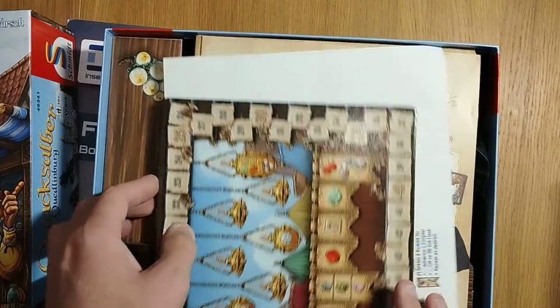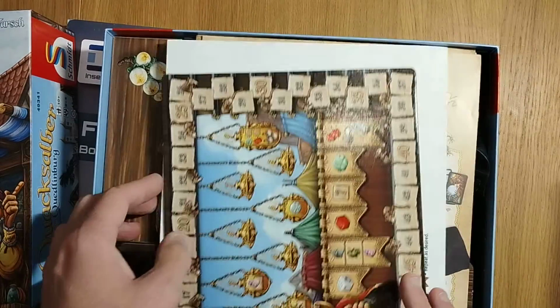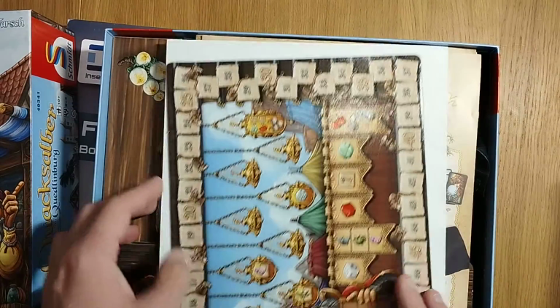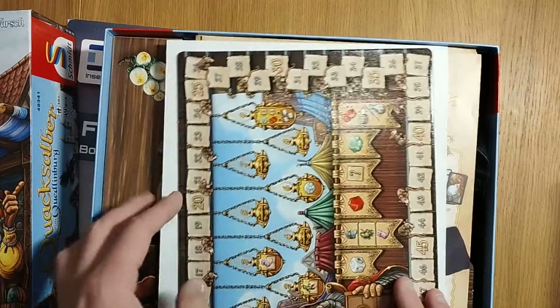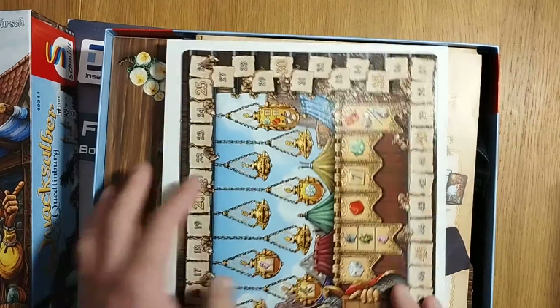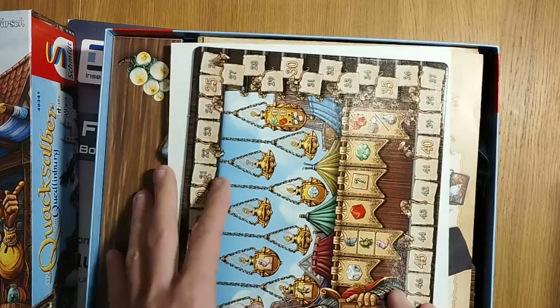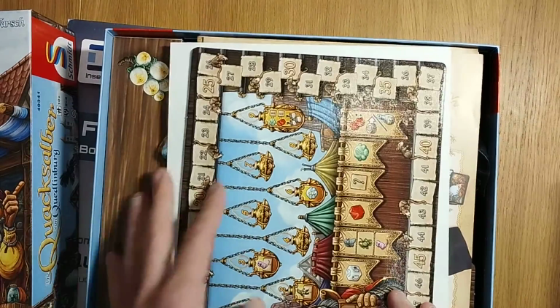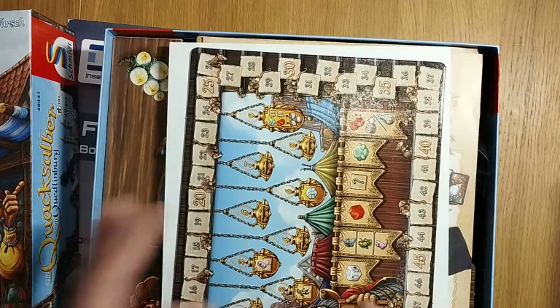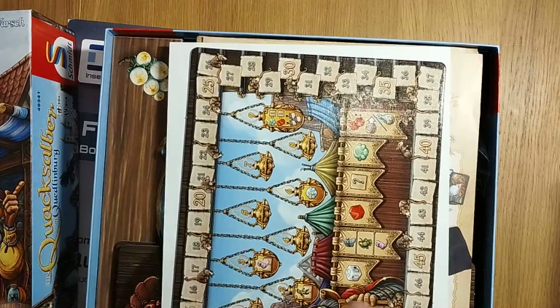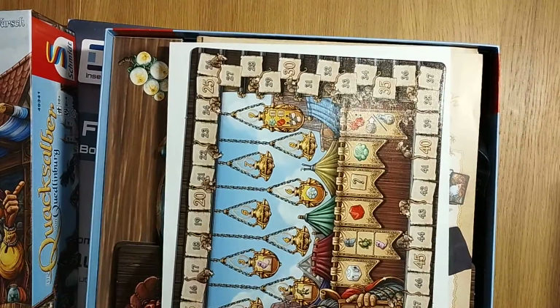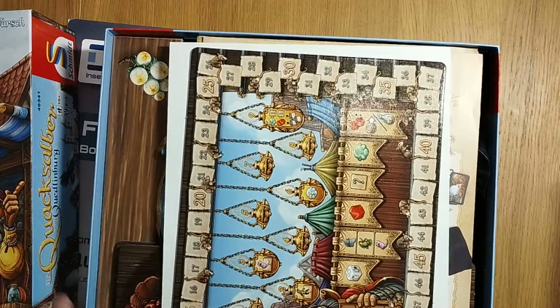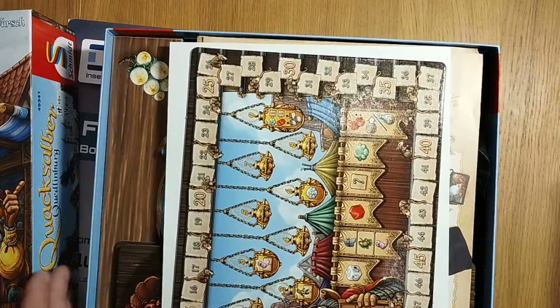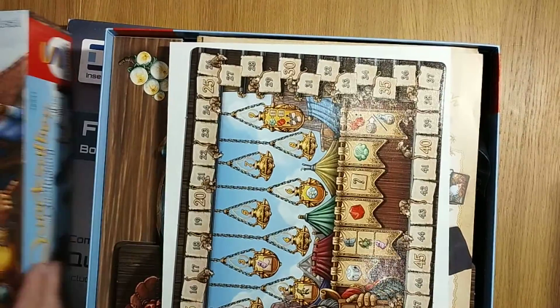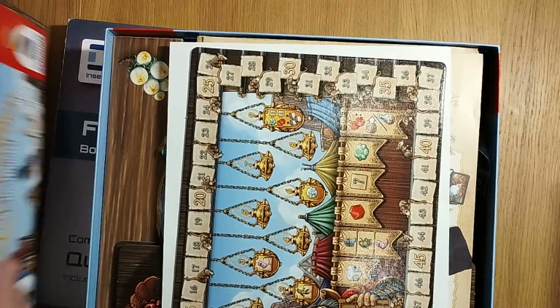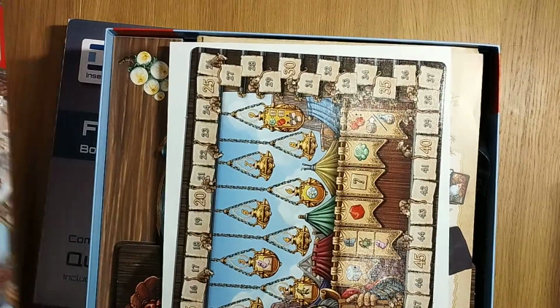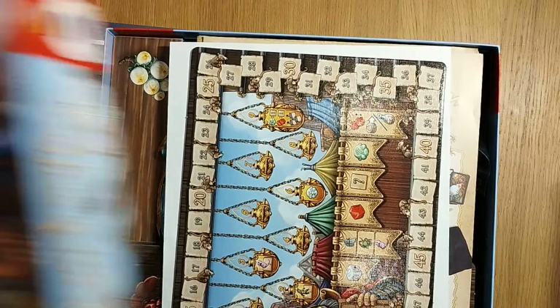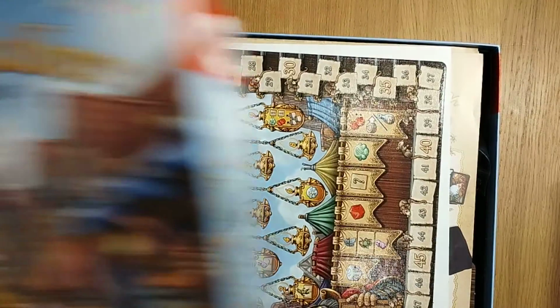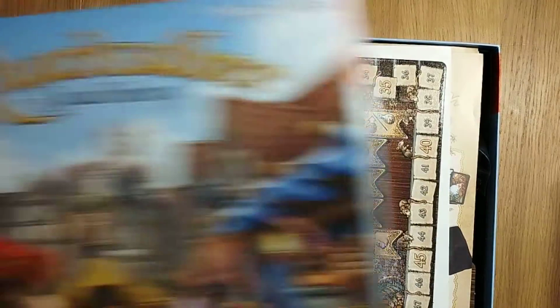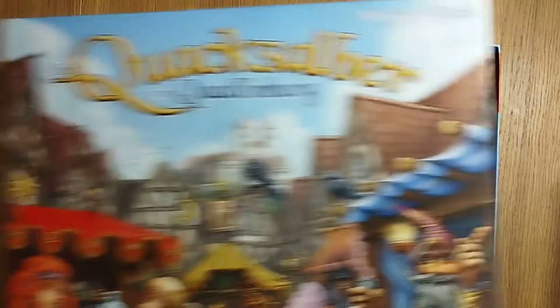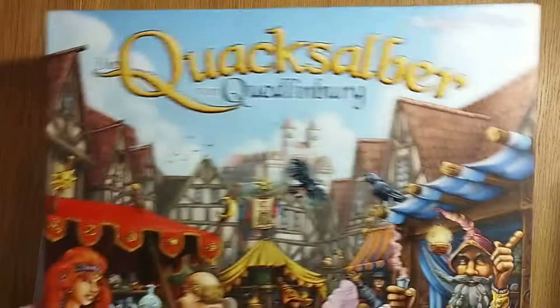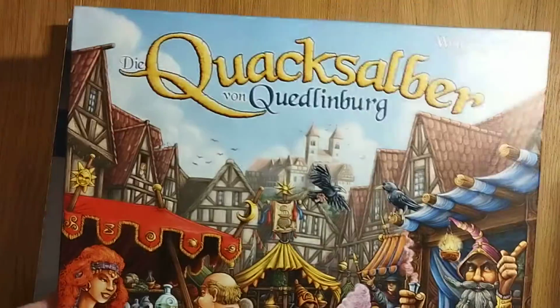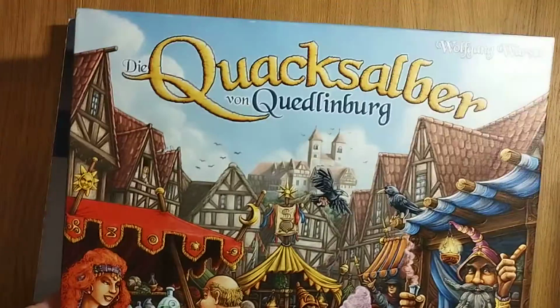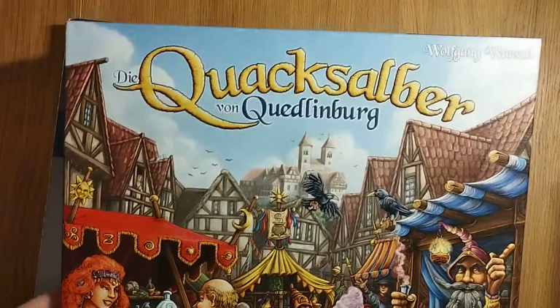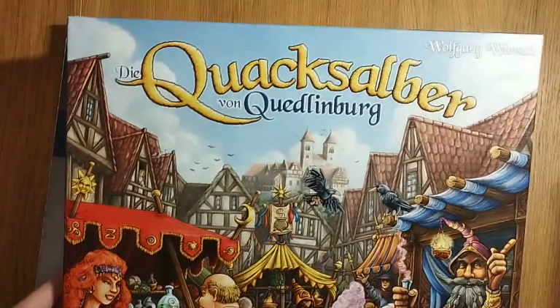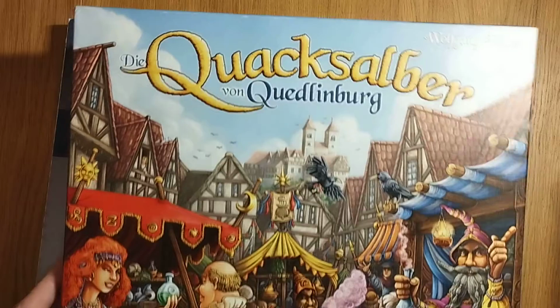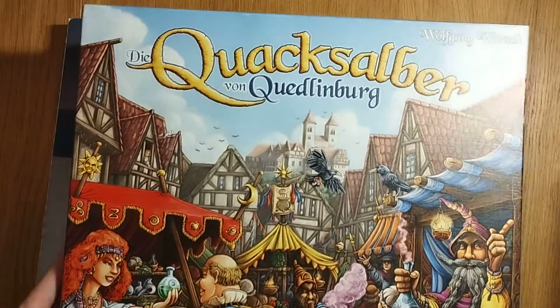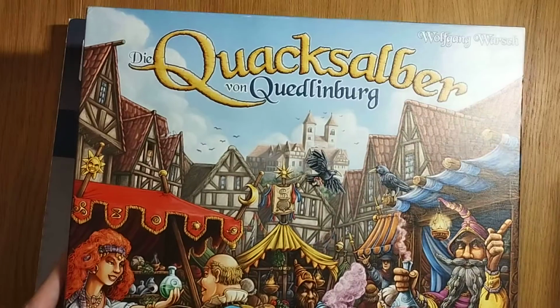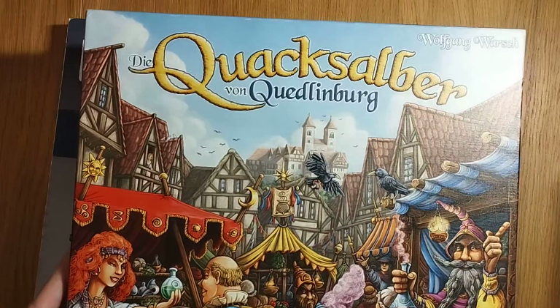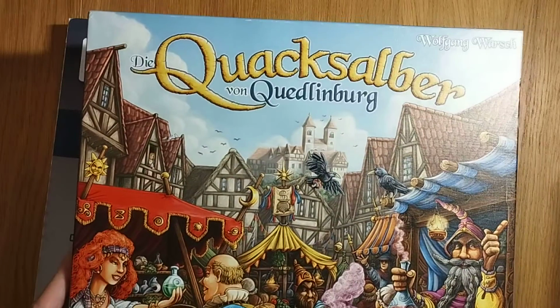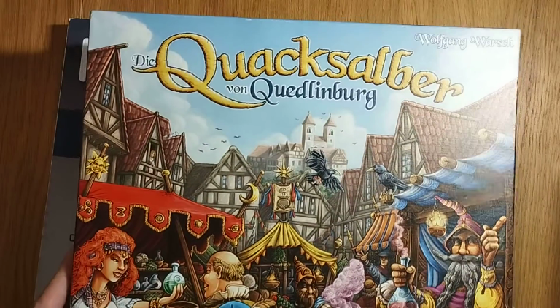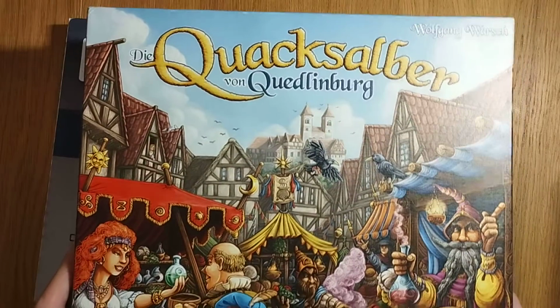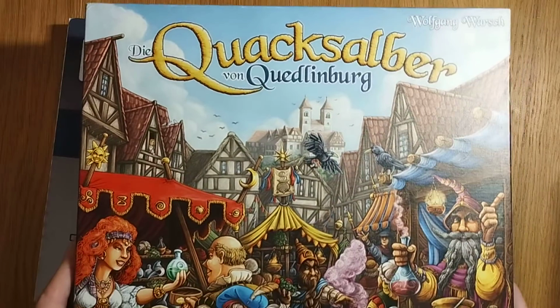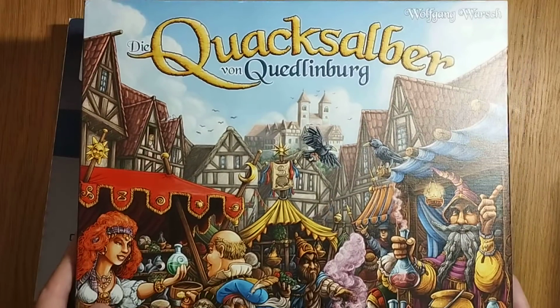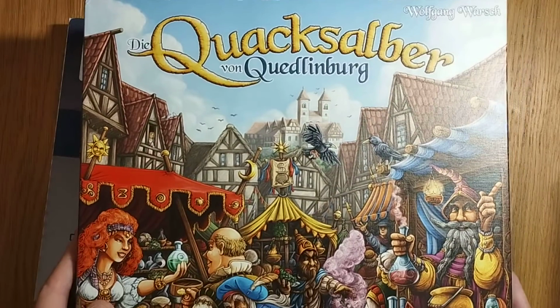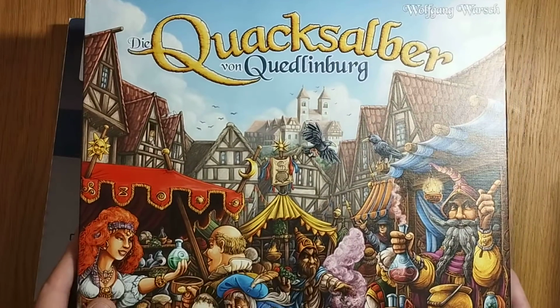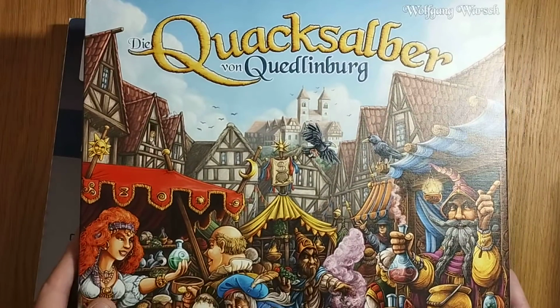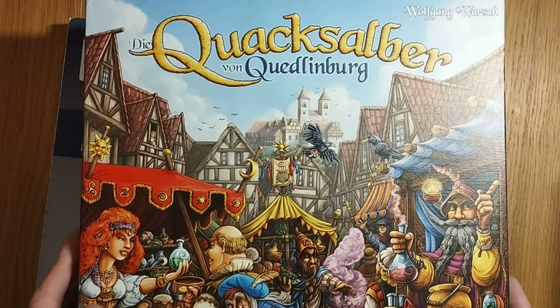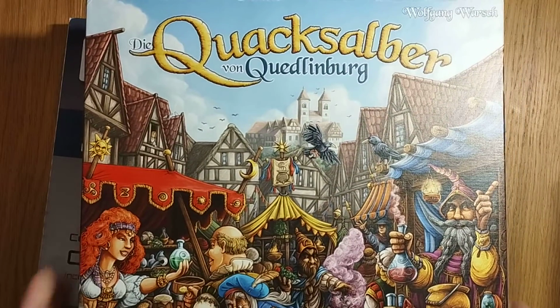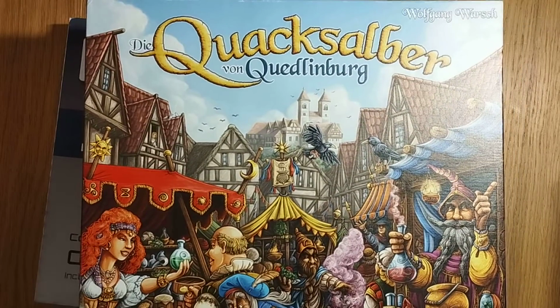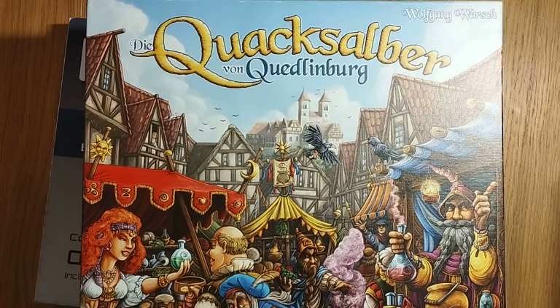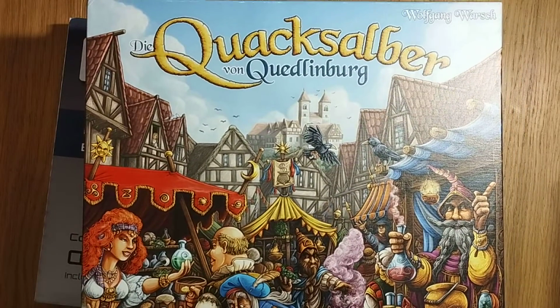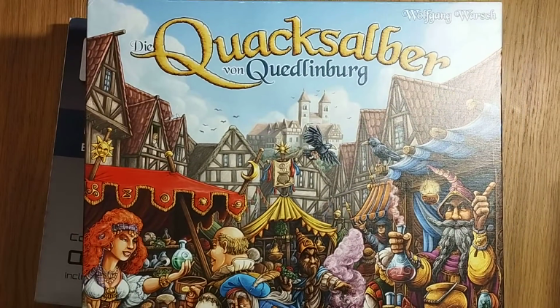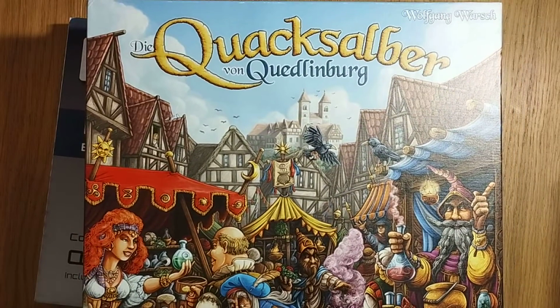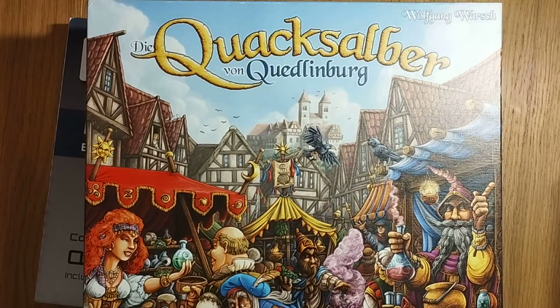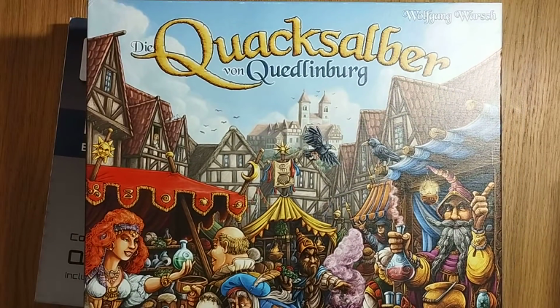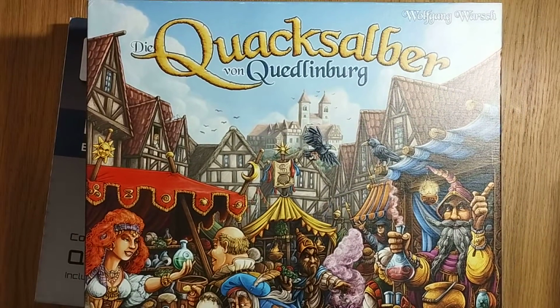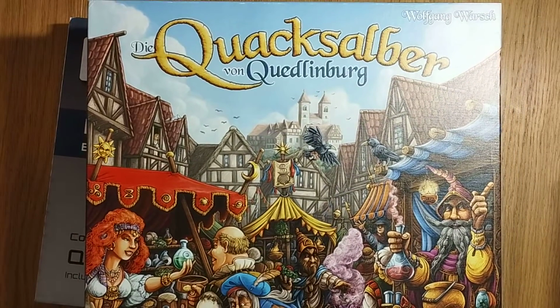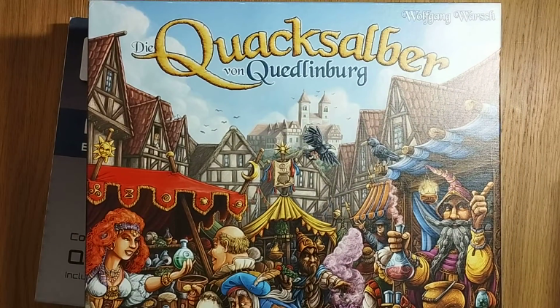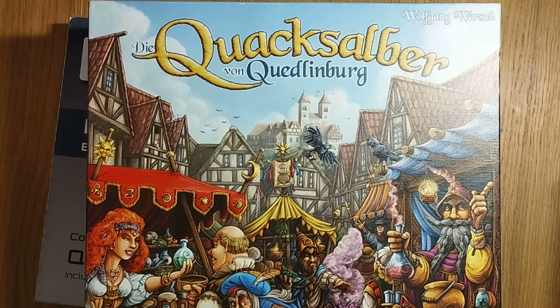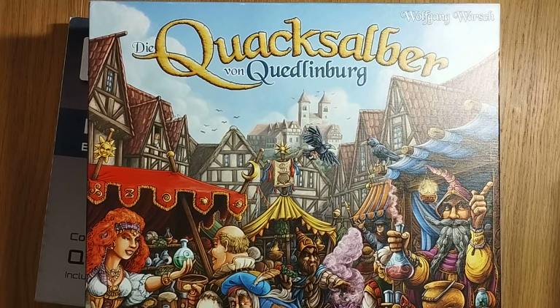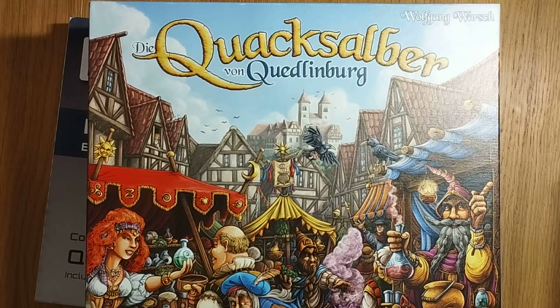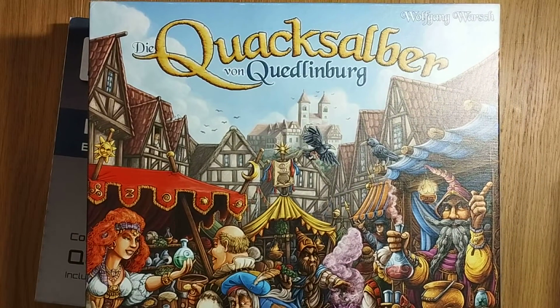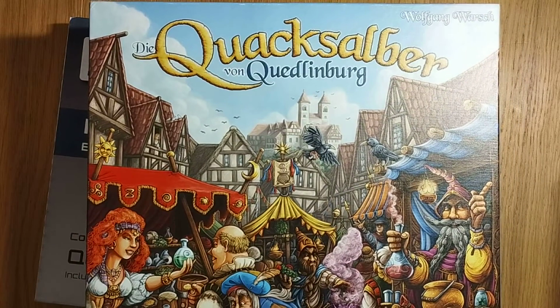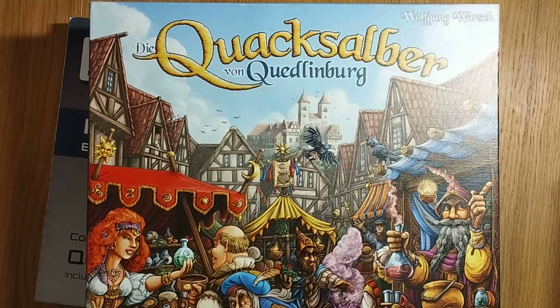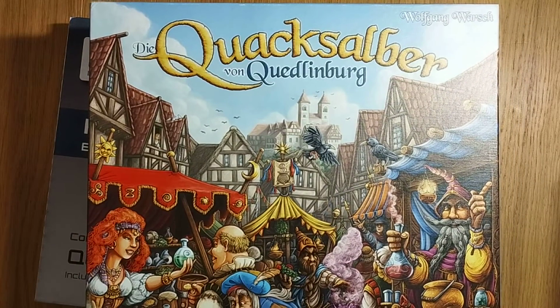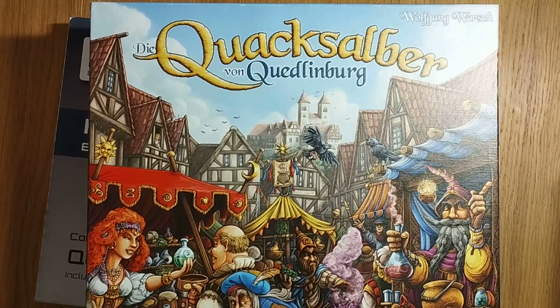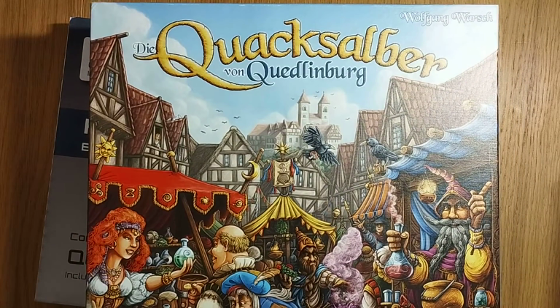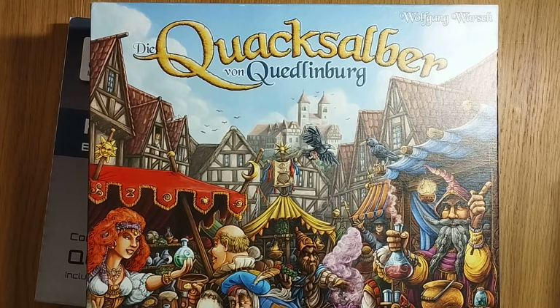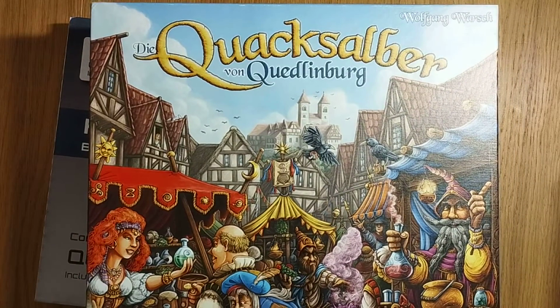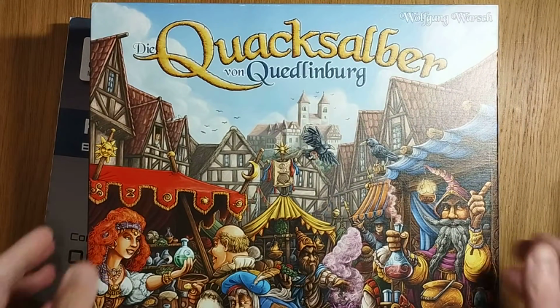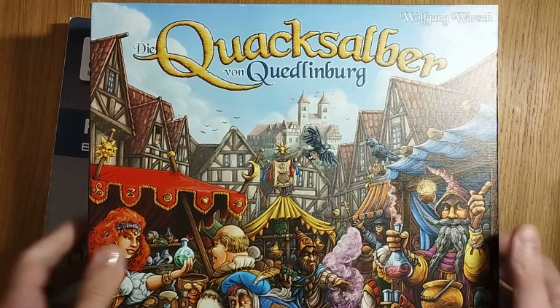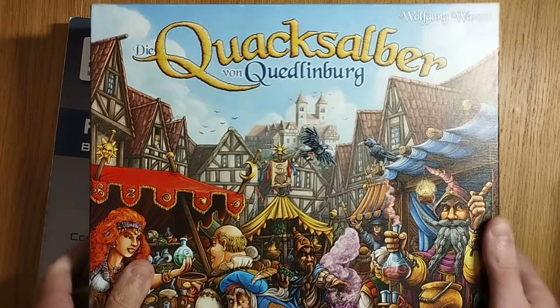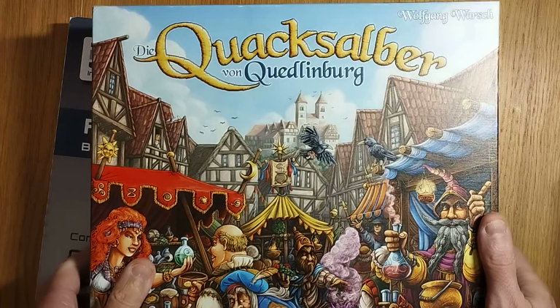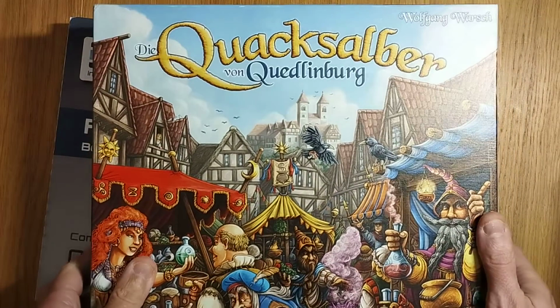There's currently a competition live. If you check through Linktree you can find that in the description on YouTube. You can see how you can enter the competition — it ends in a few days.